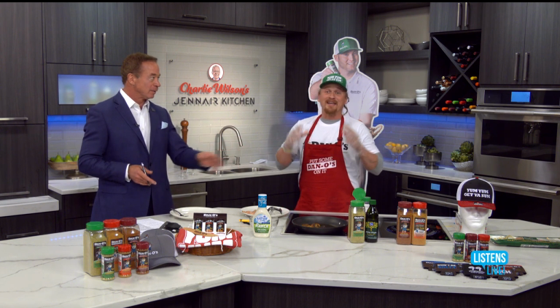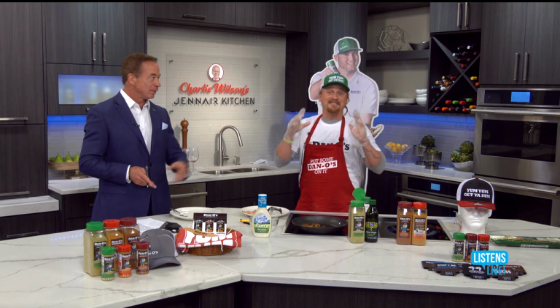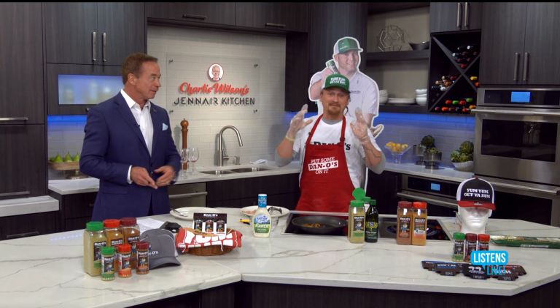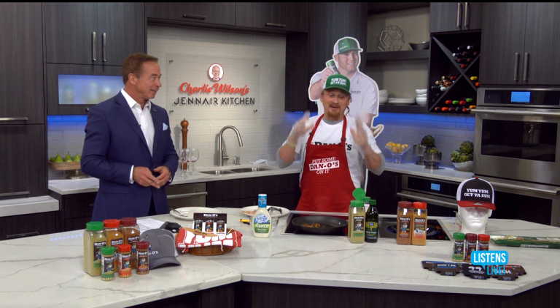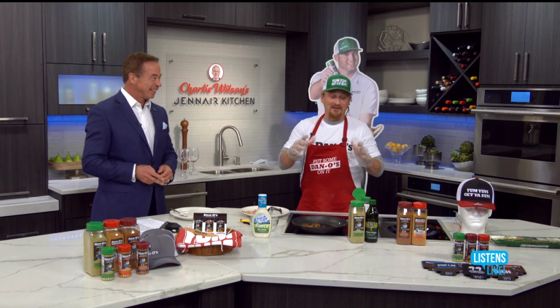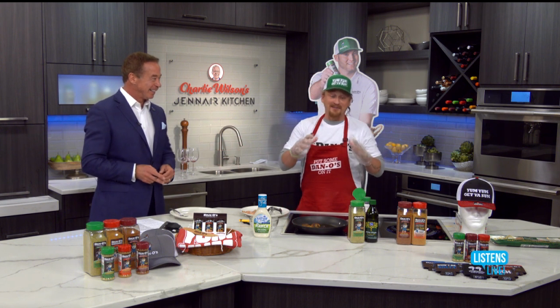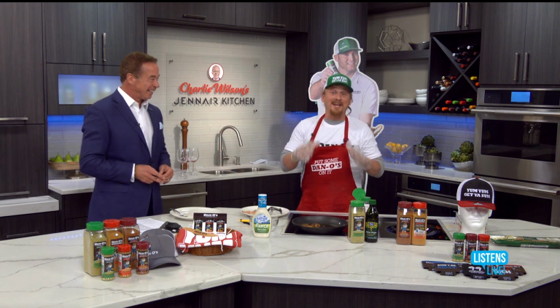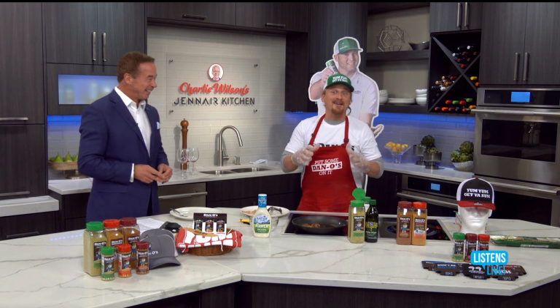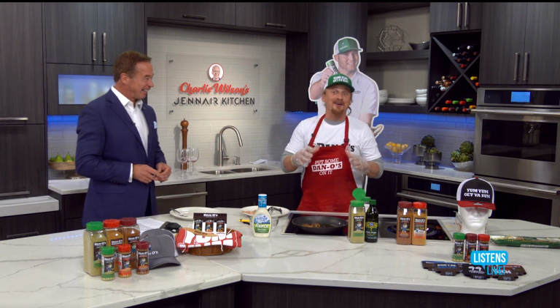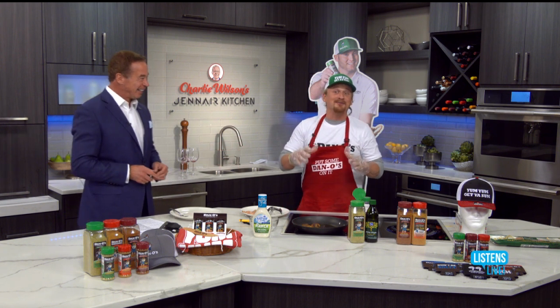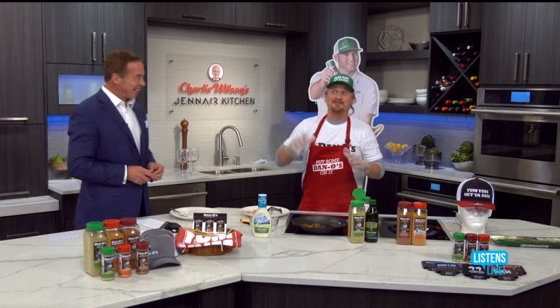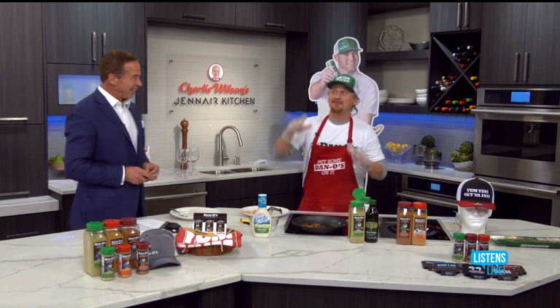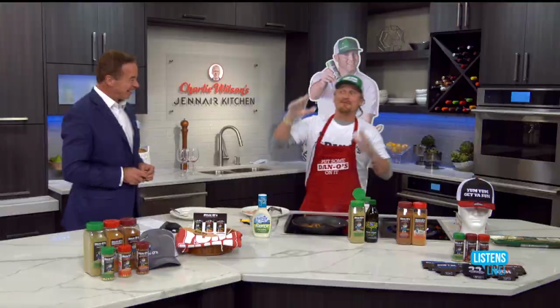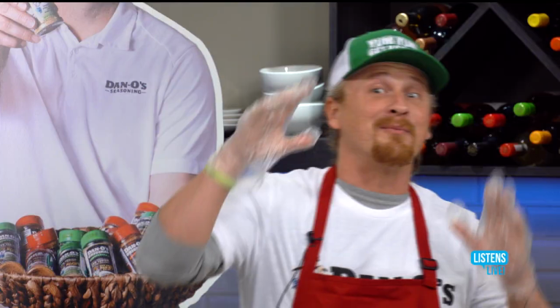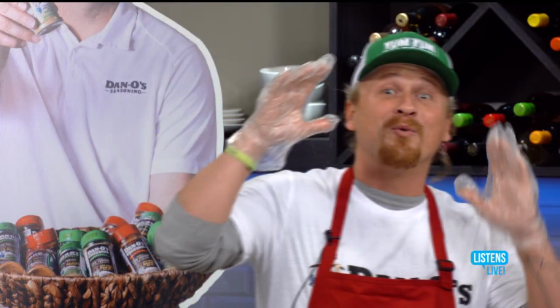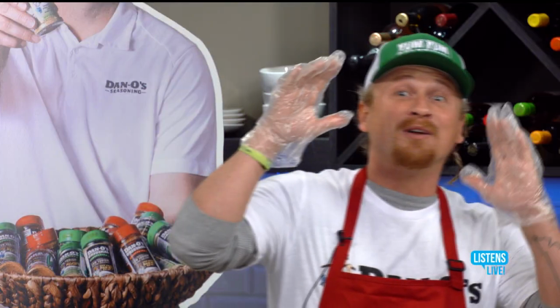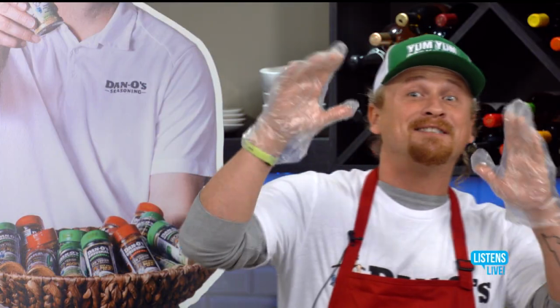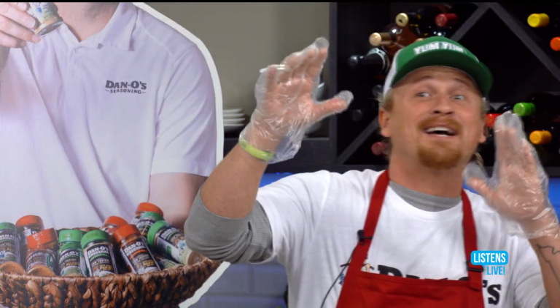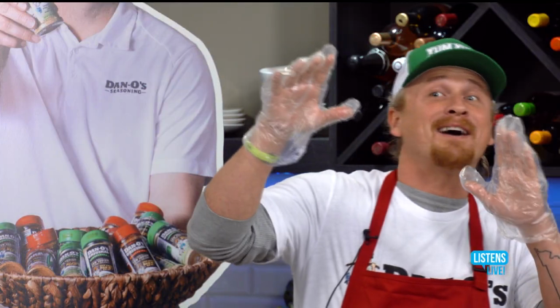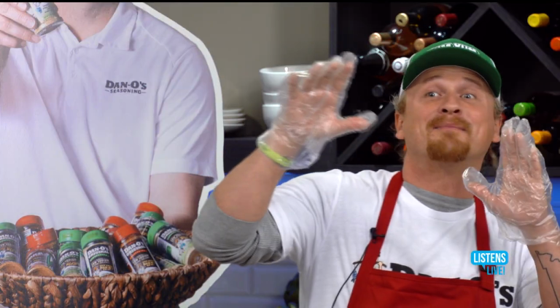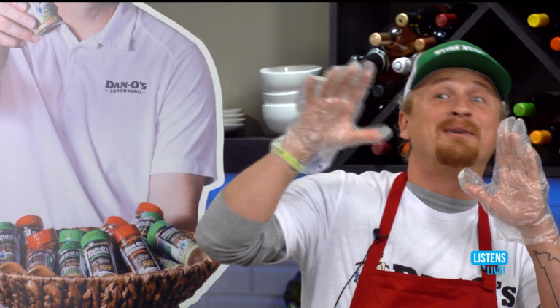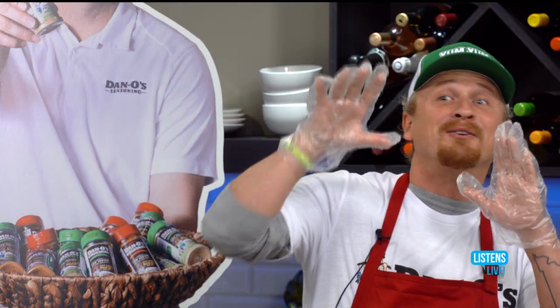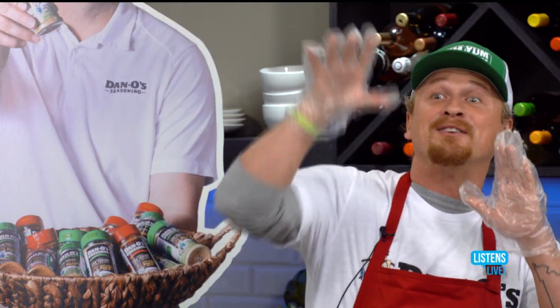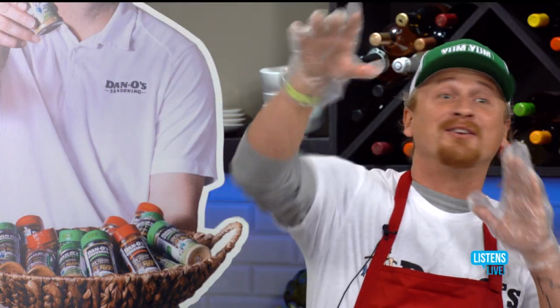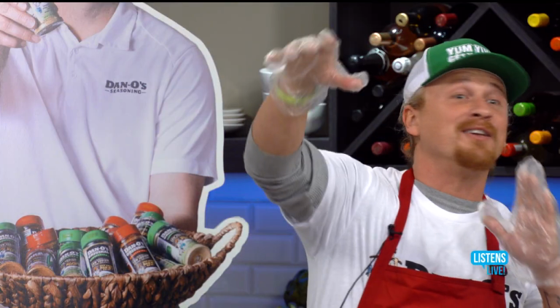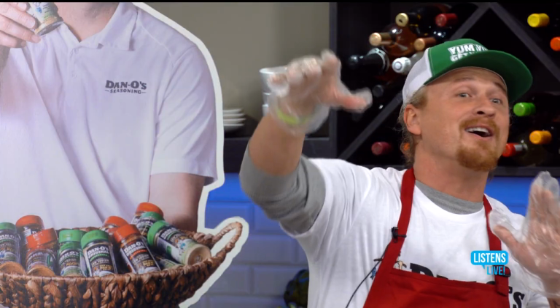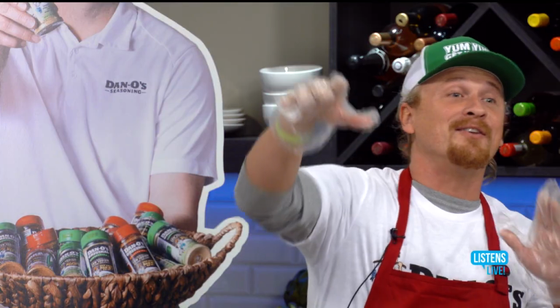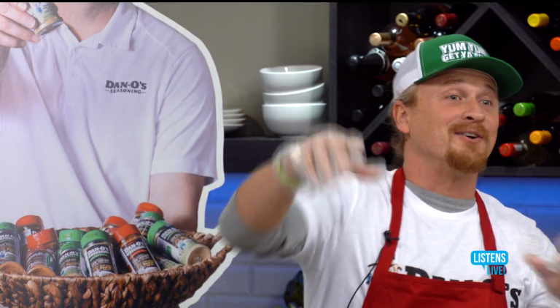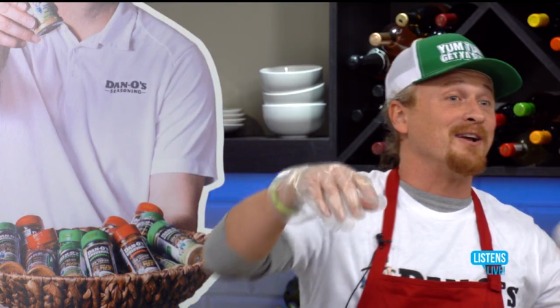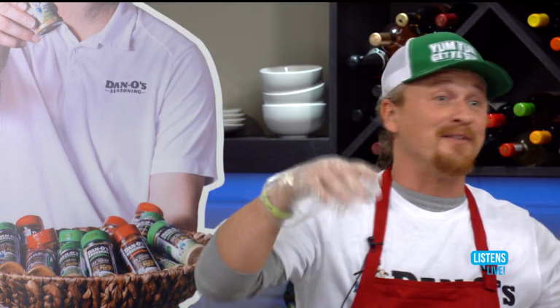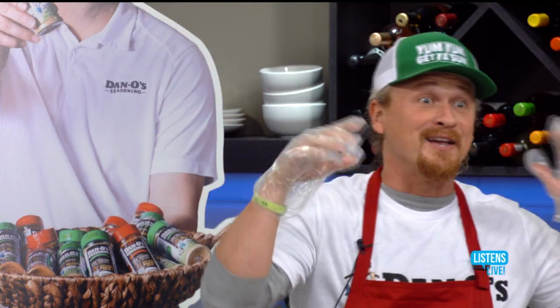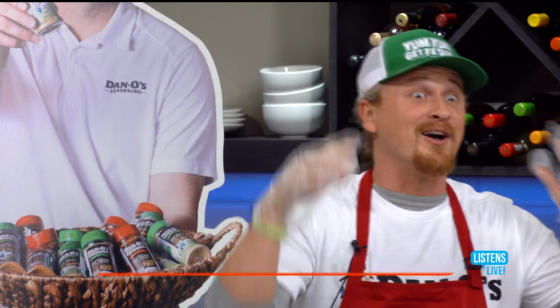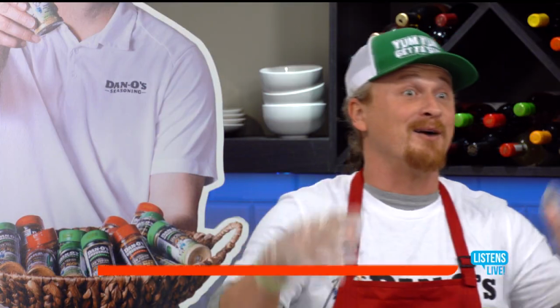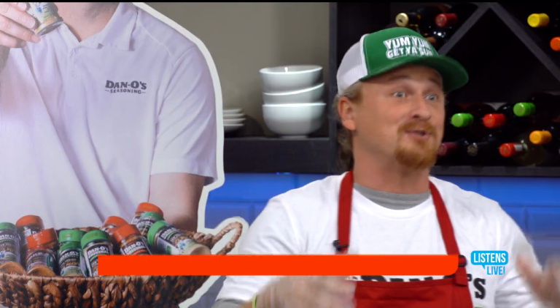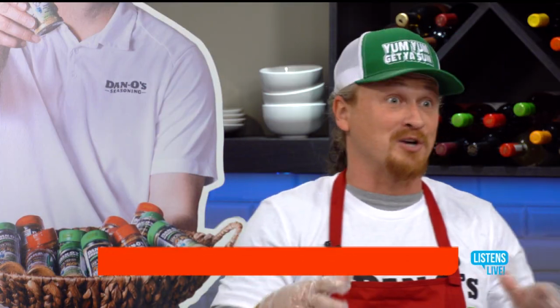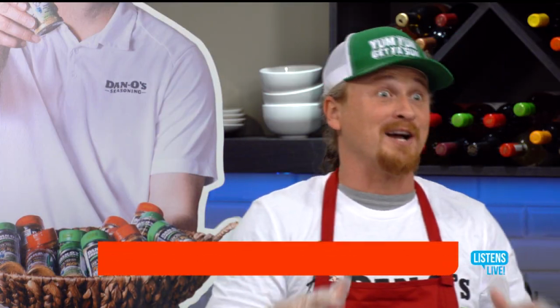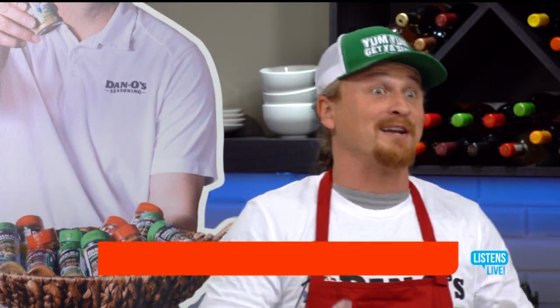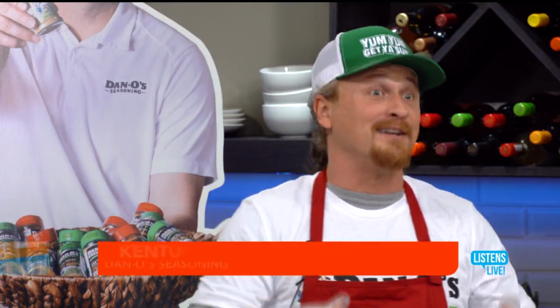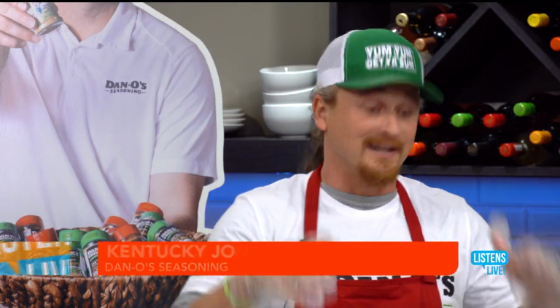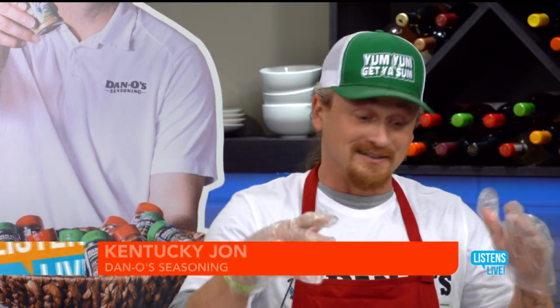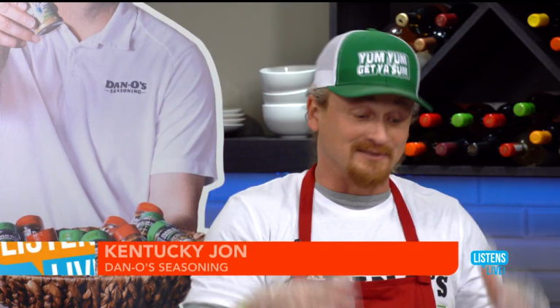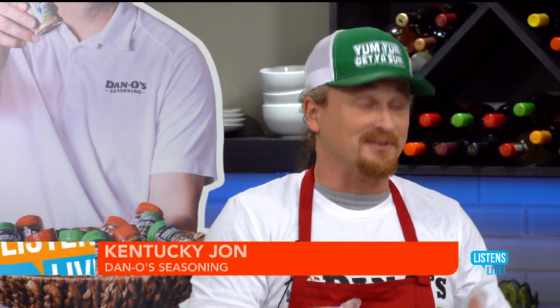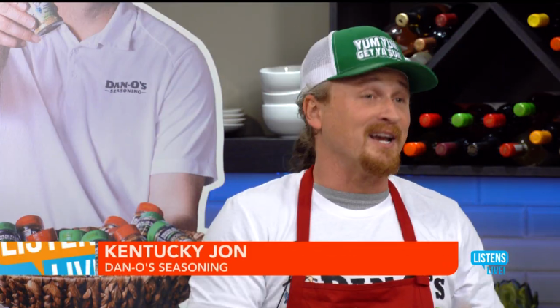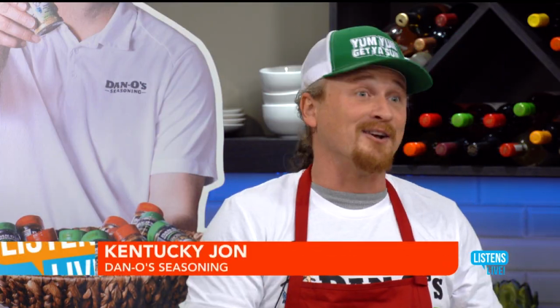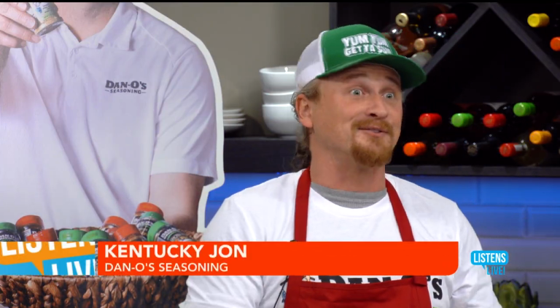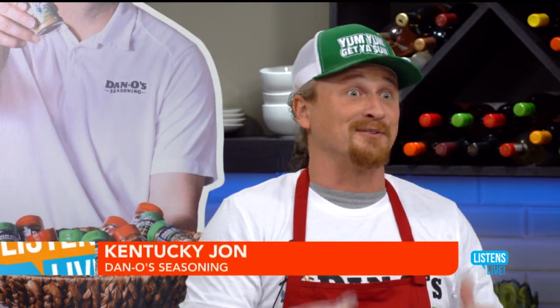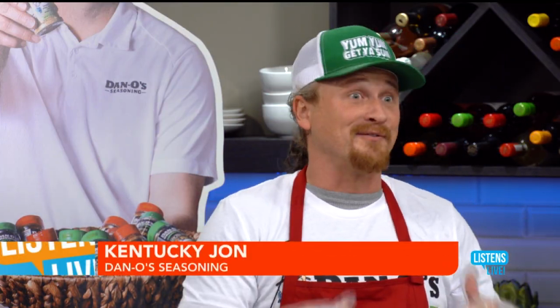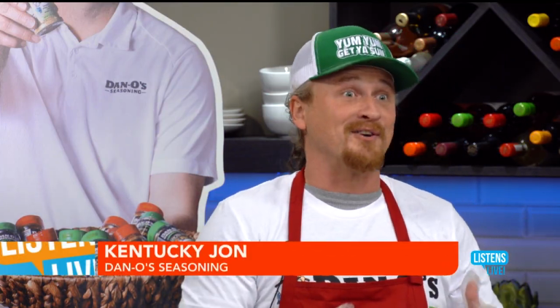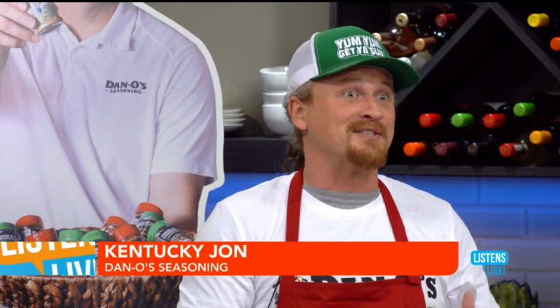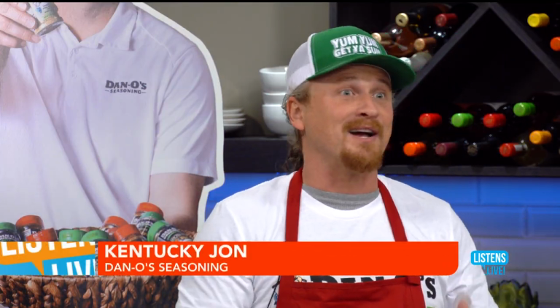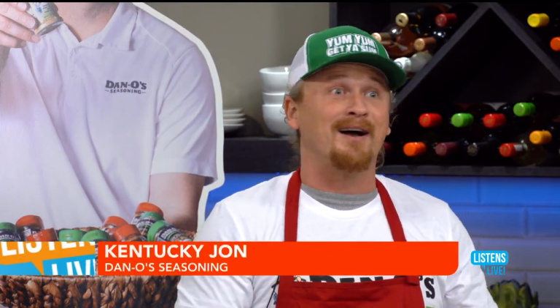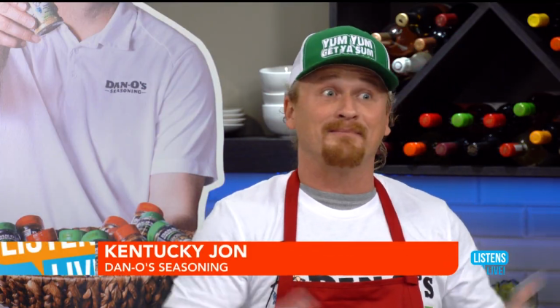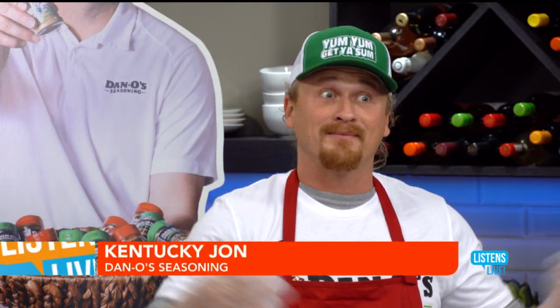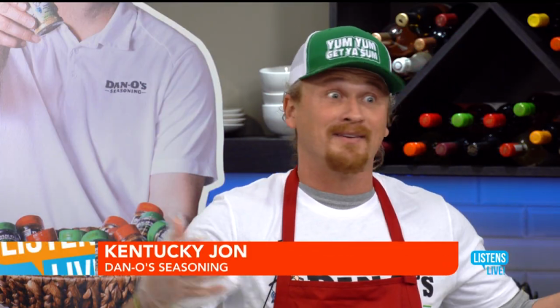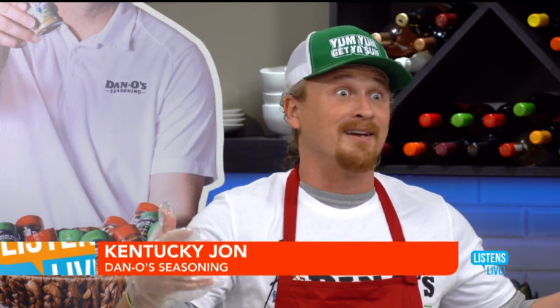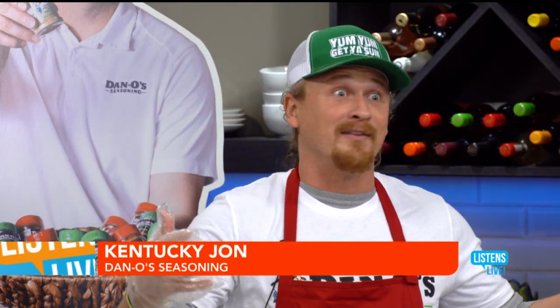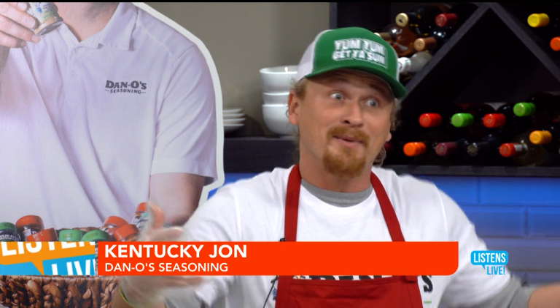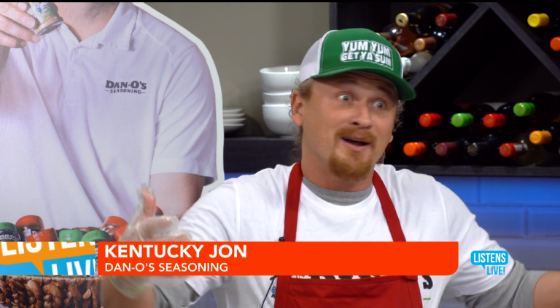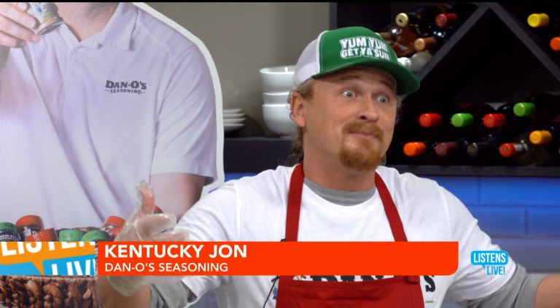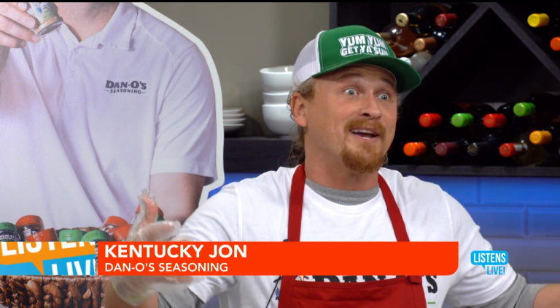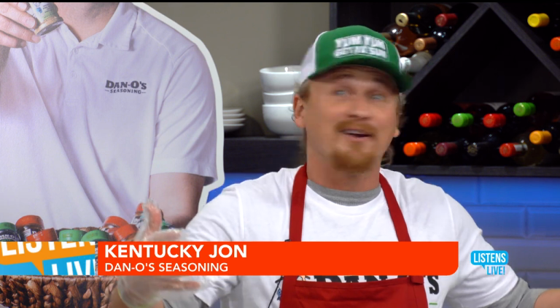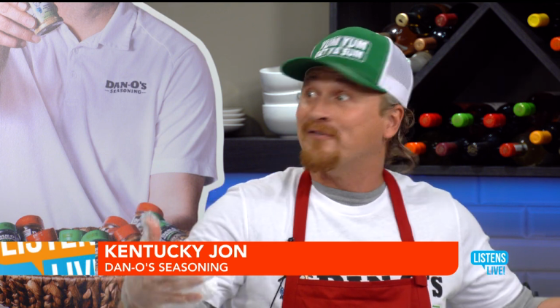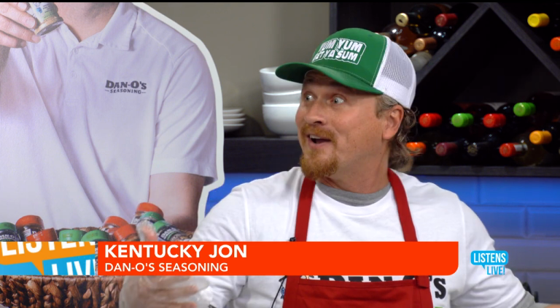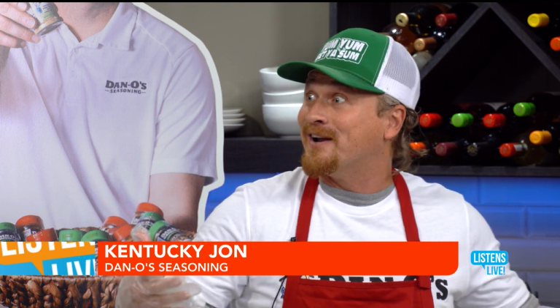They smell the Dano's from one side of the building to the other, and they come try some Dano's for the first time, and they become Dano-Fanos.